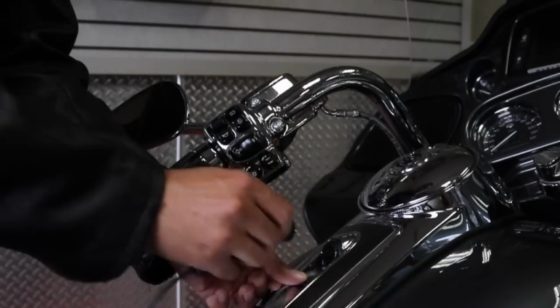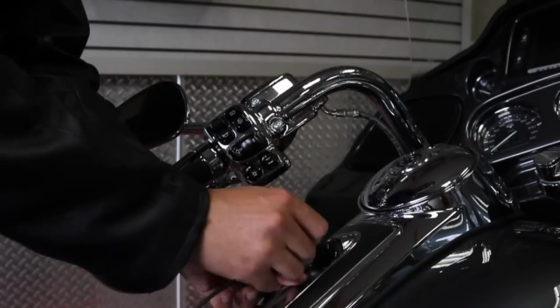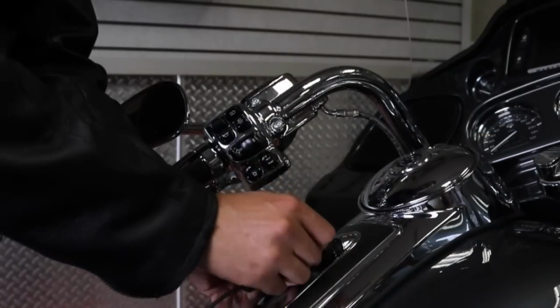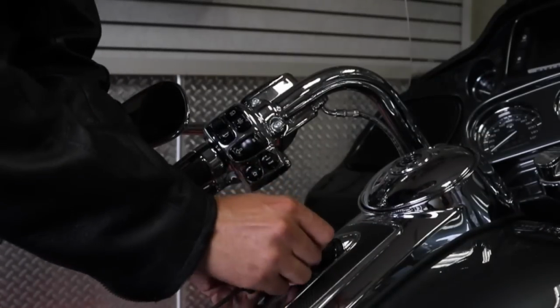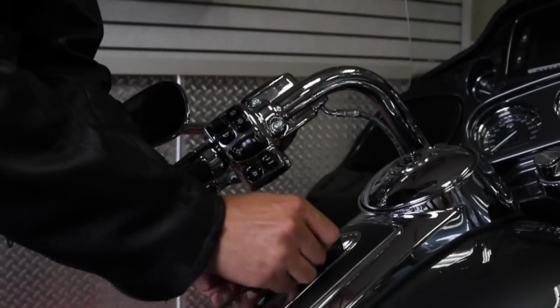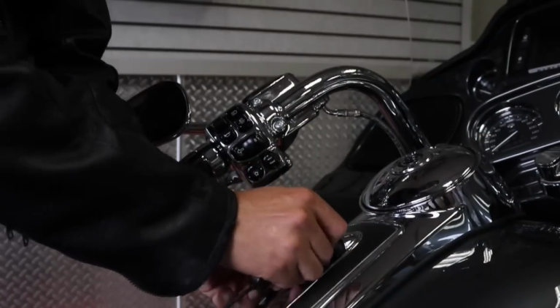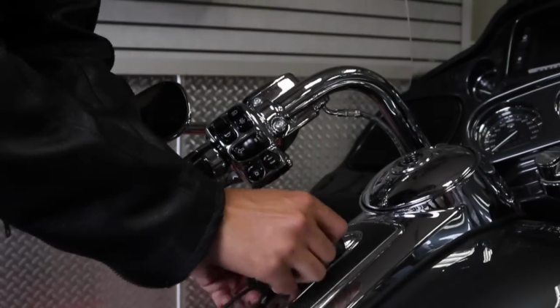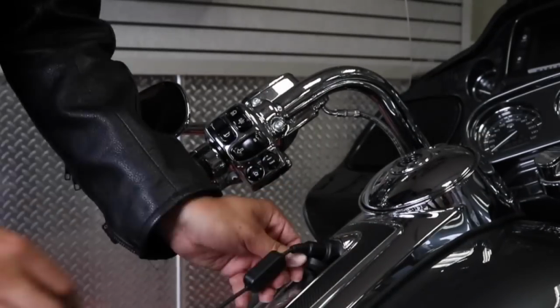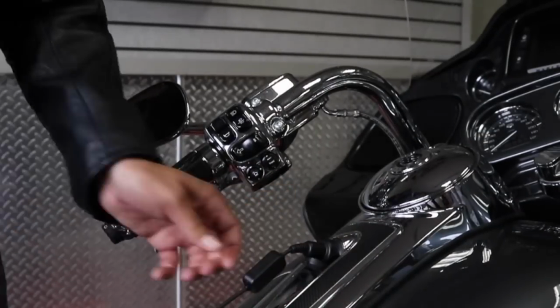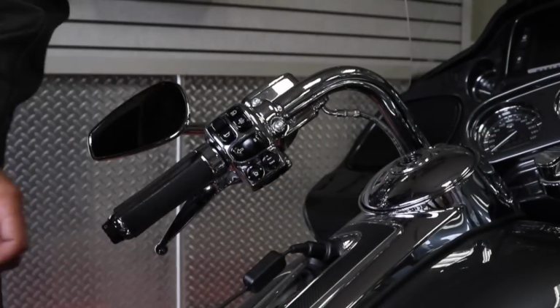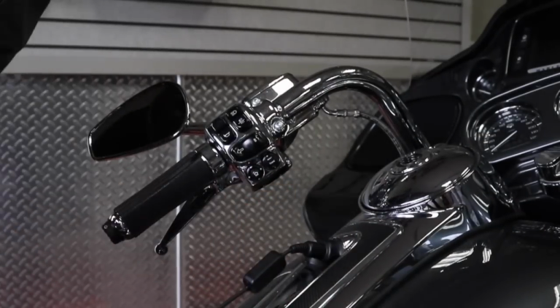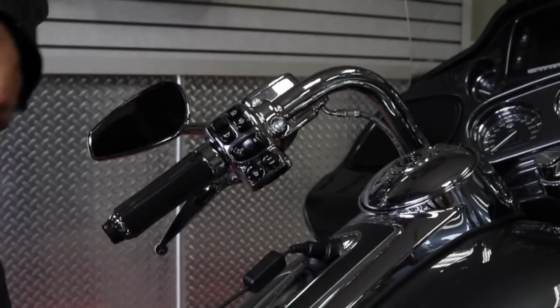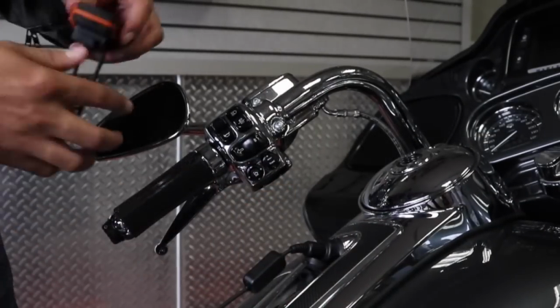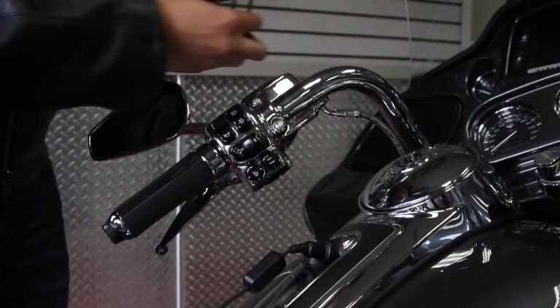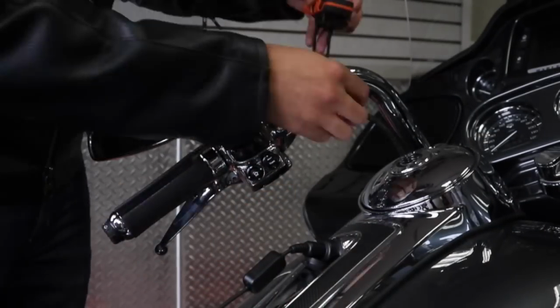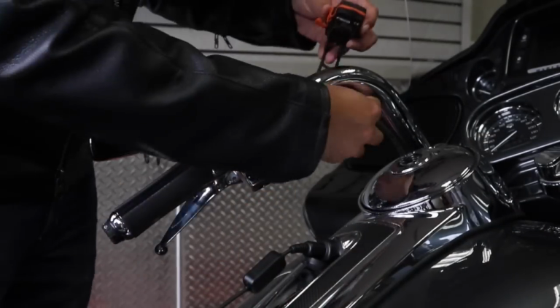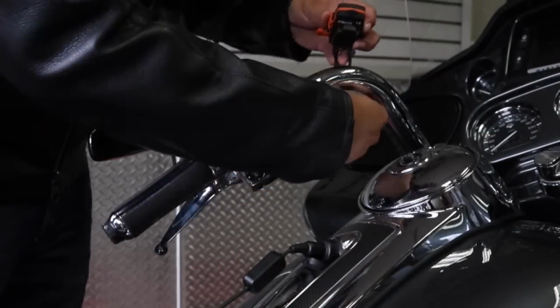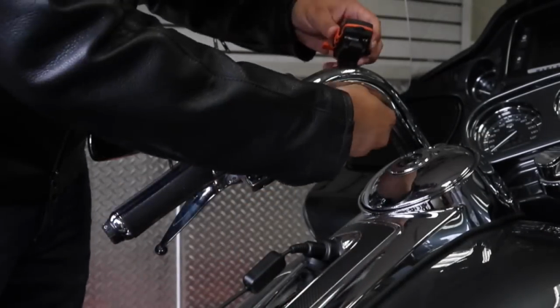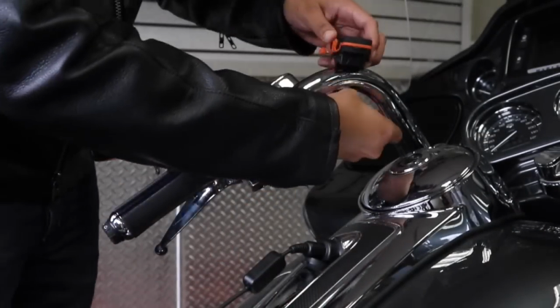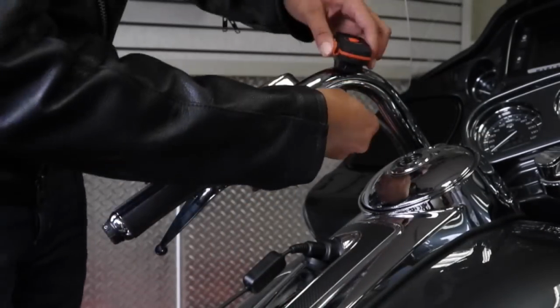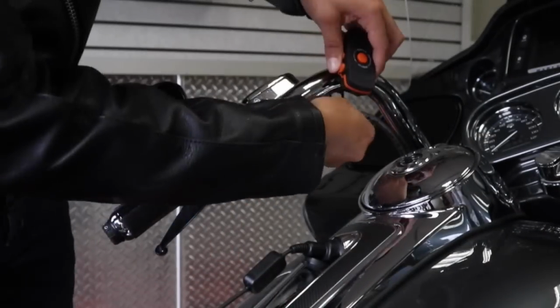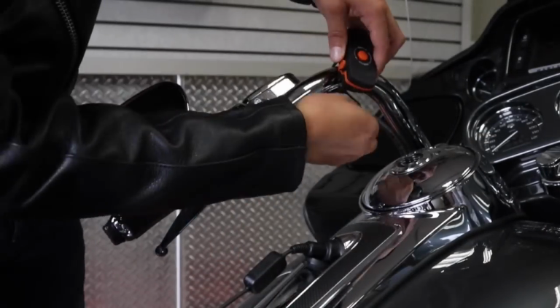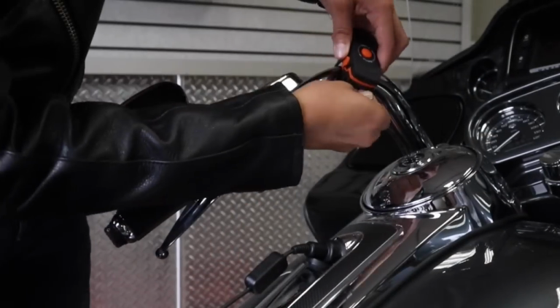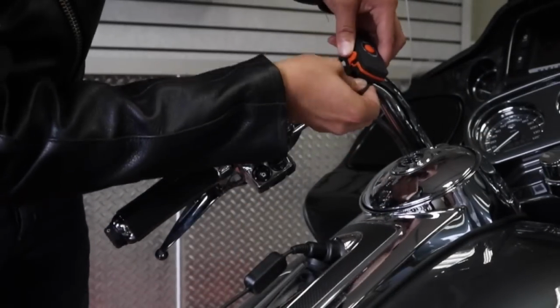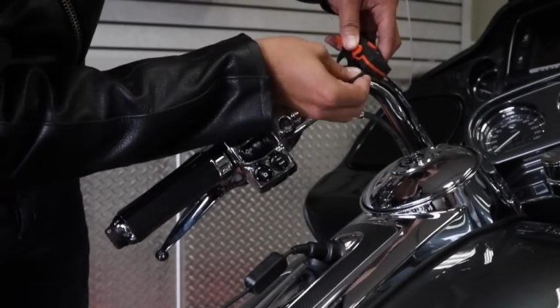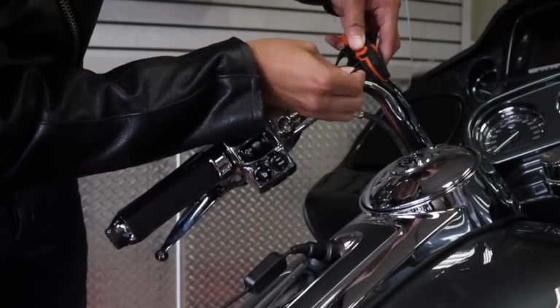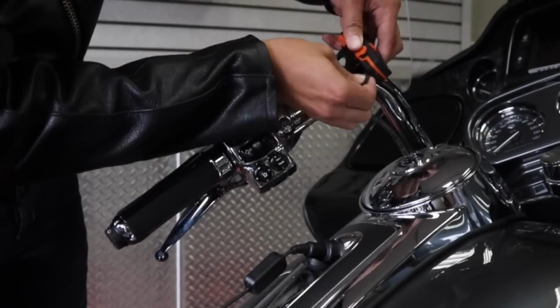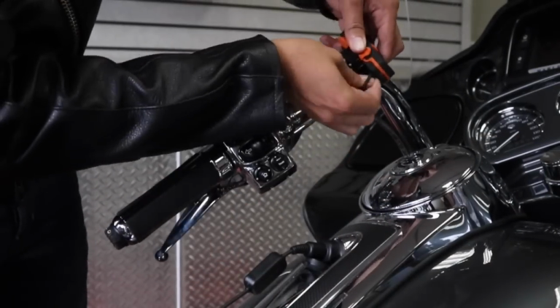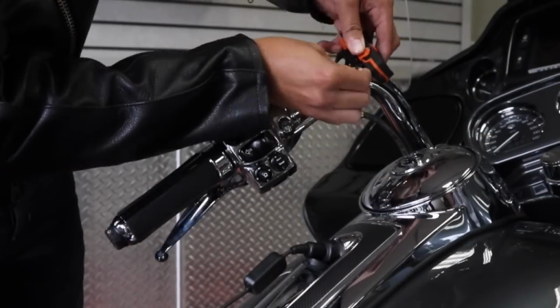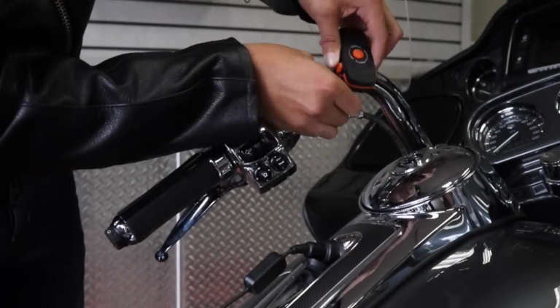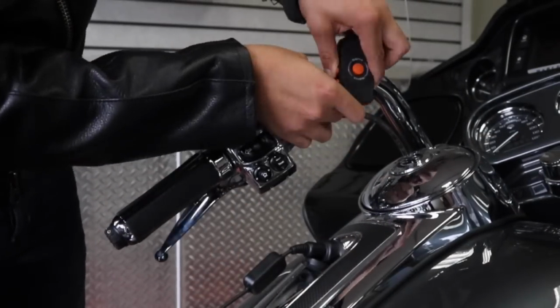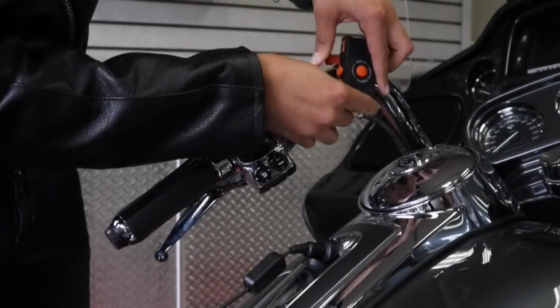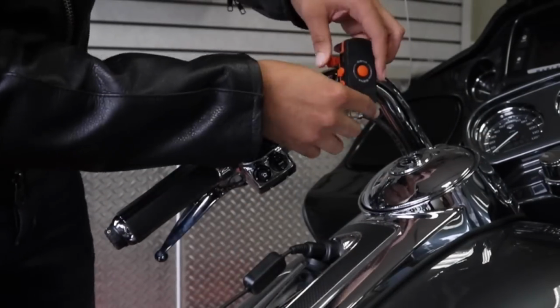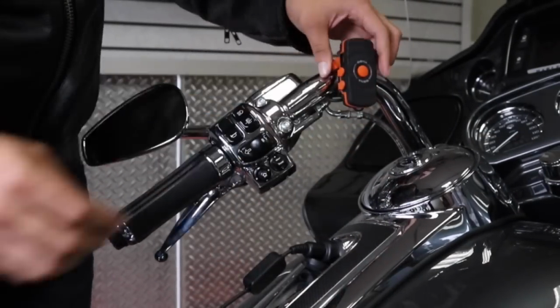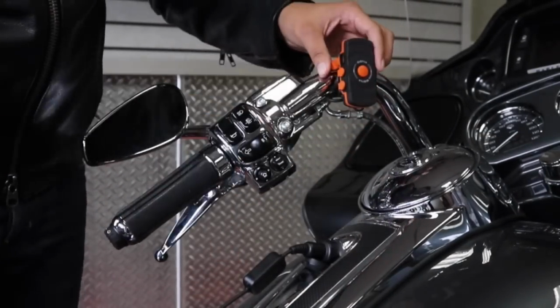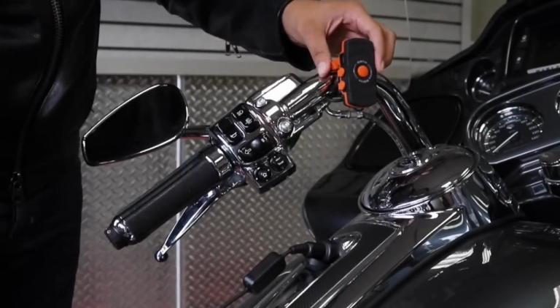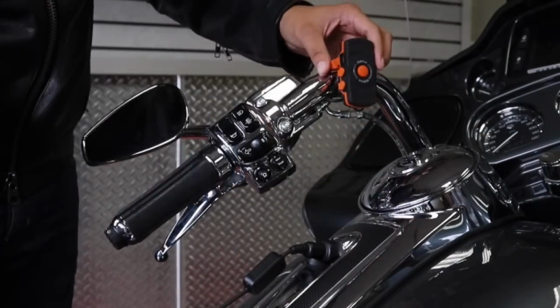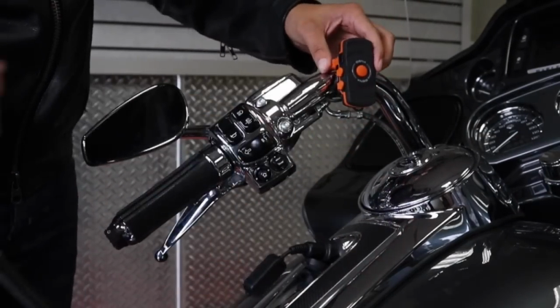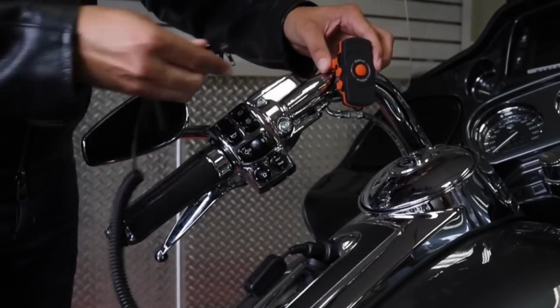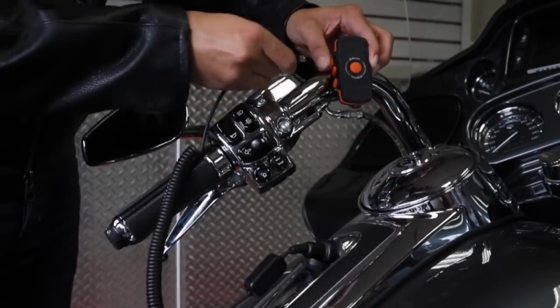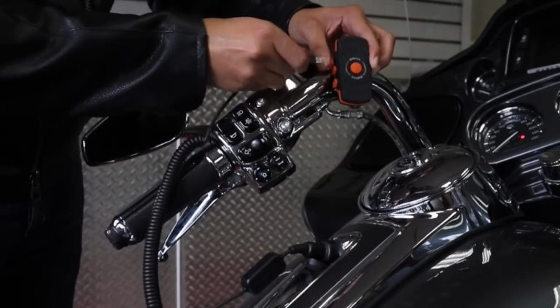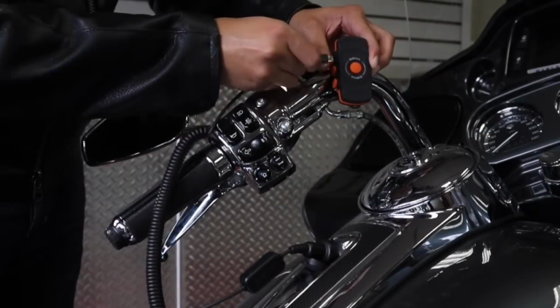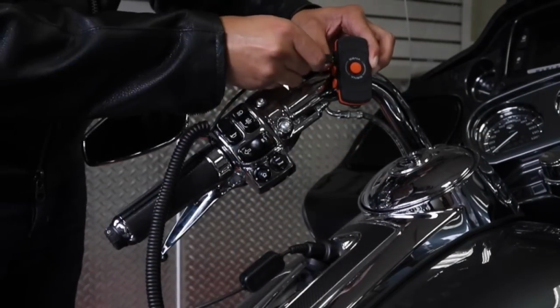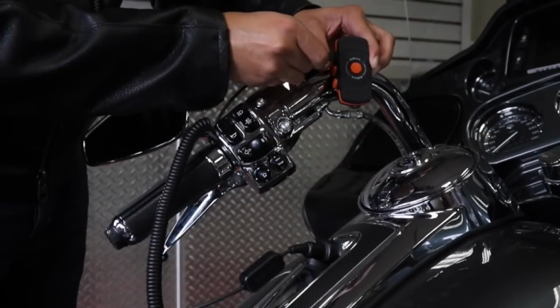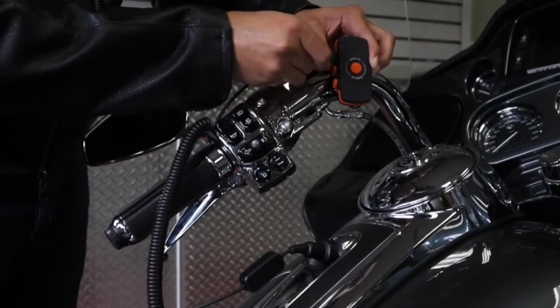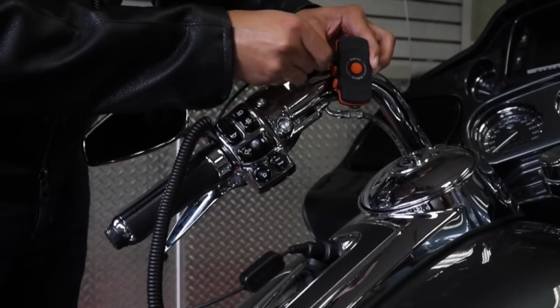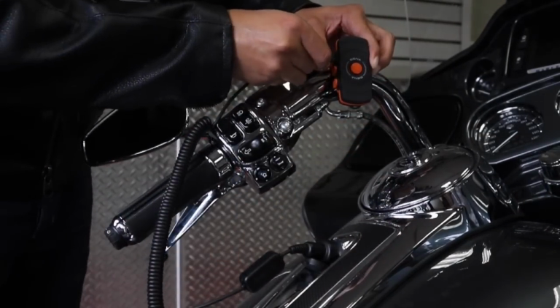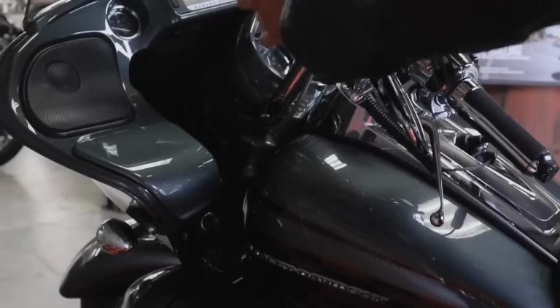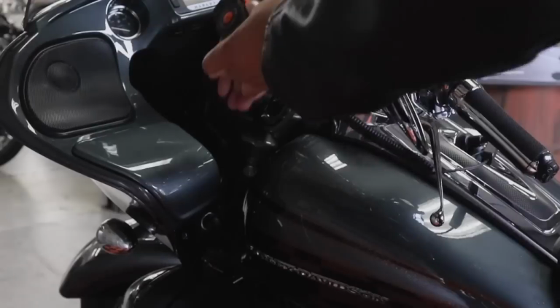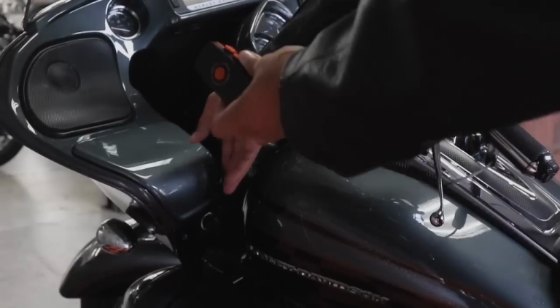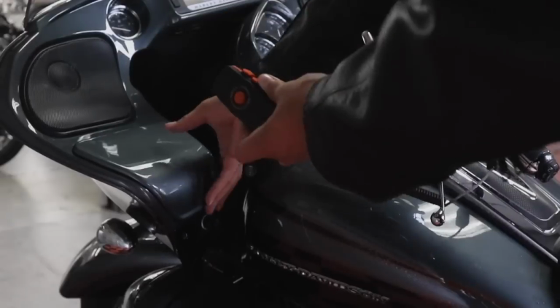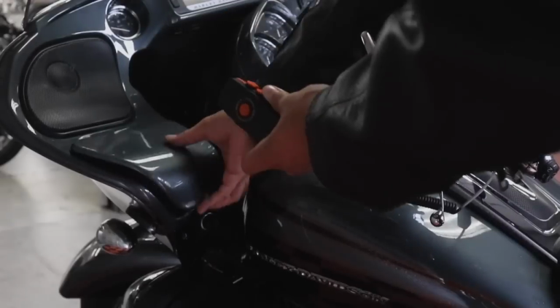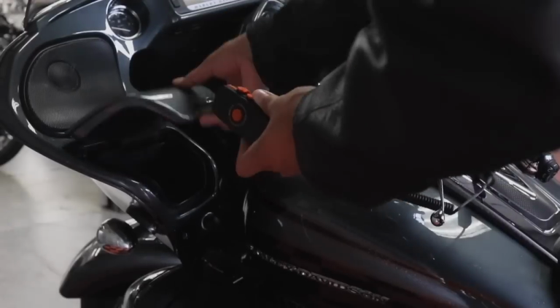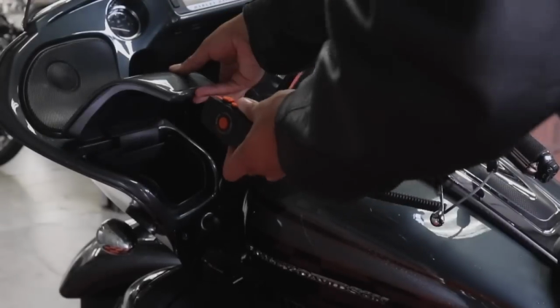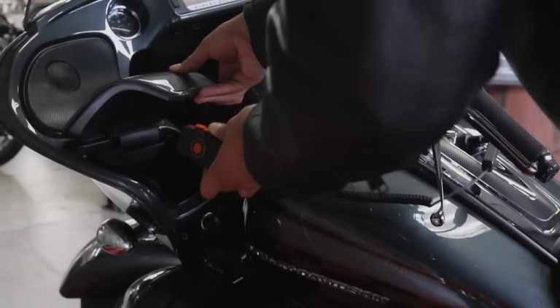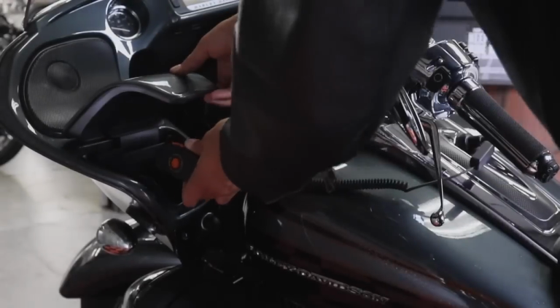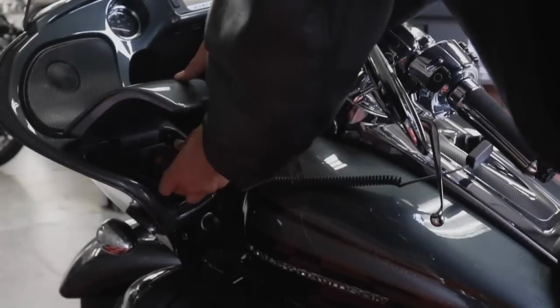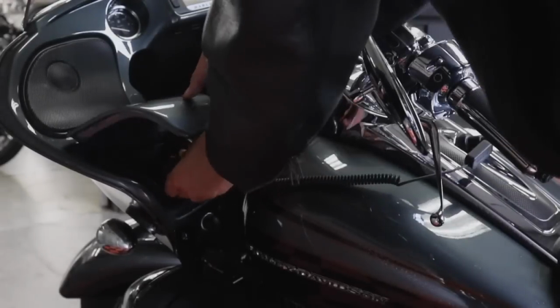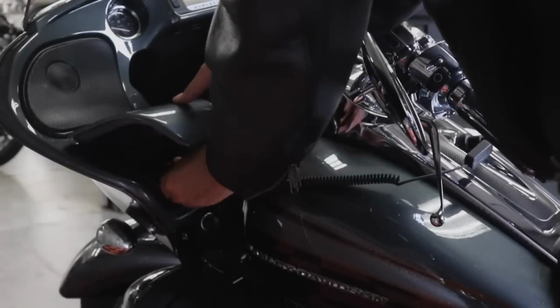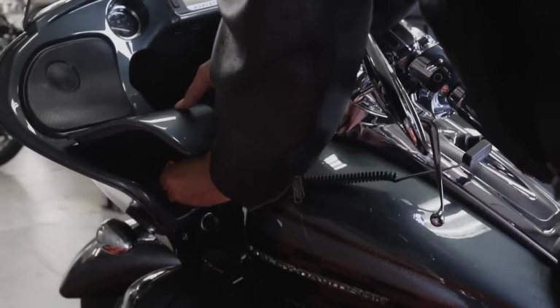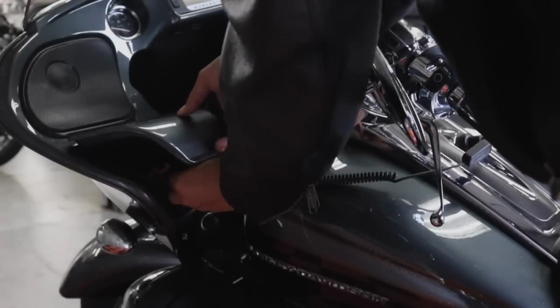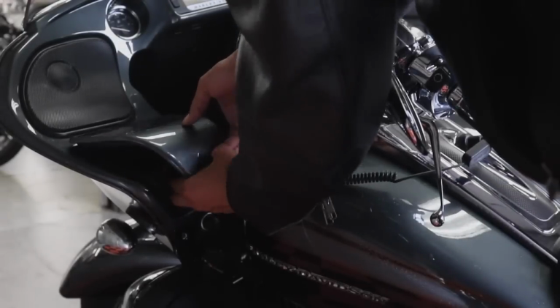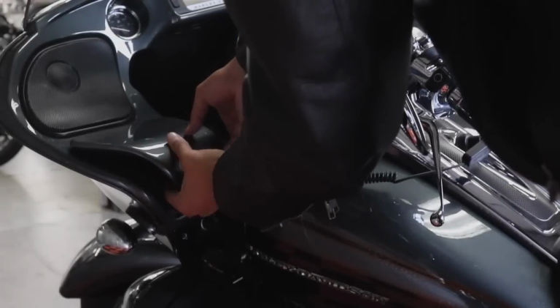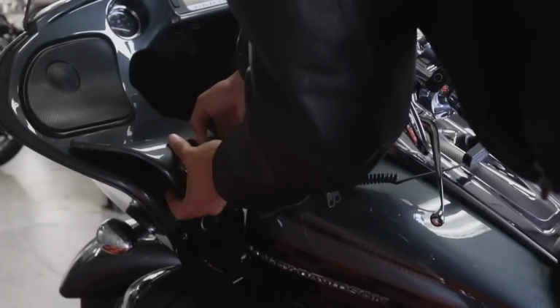Simply plug the FreeWire into your bike, attach the FreeWire using the mounts for your handlebars, or store the FreeWire where you prefer.